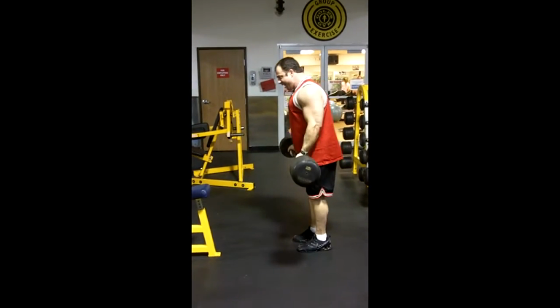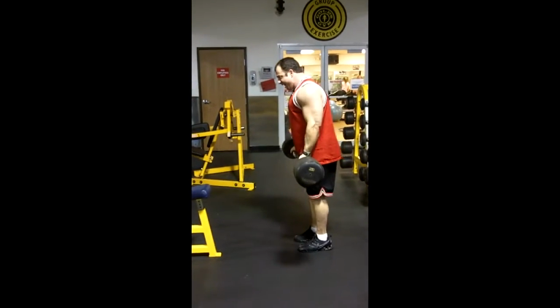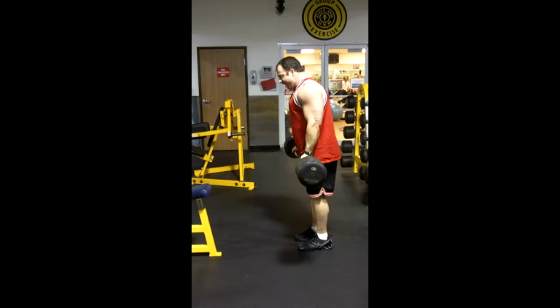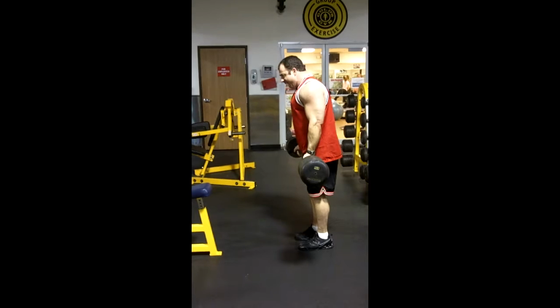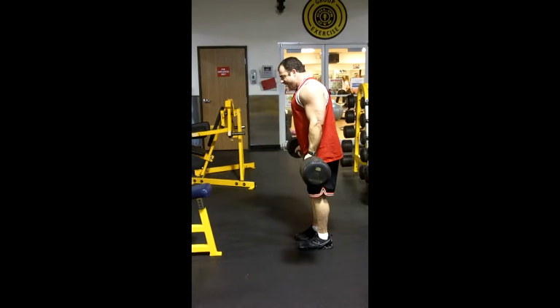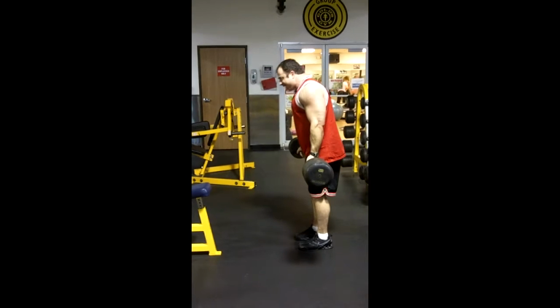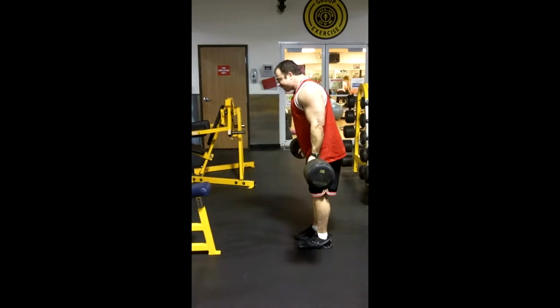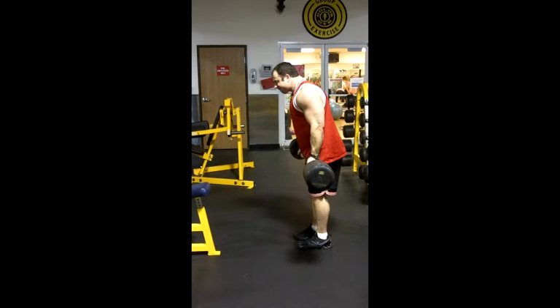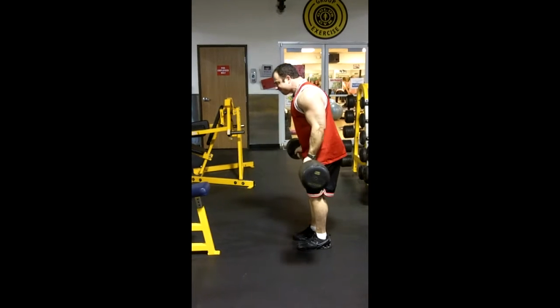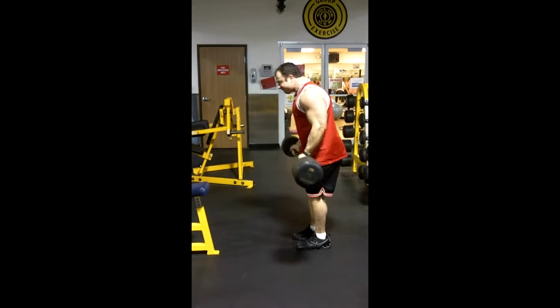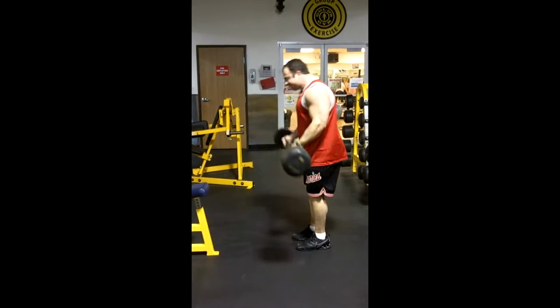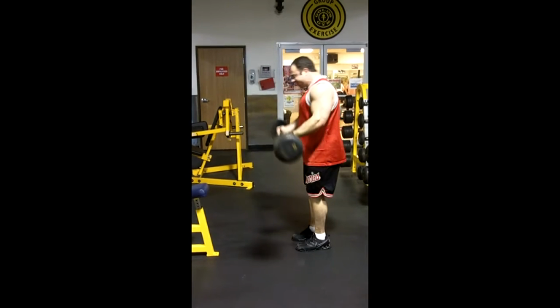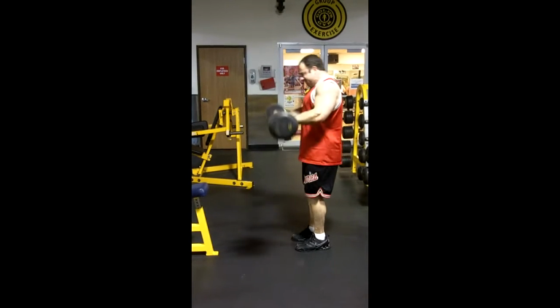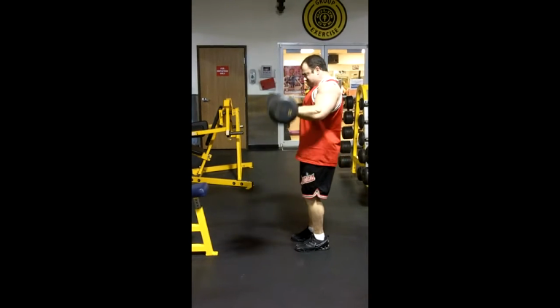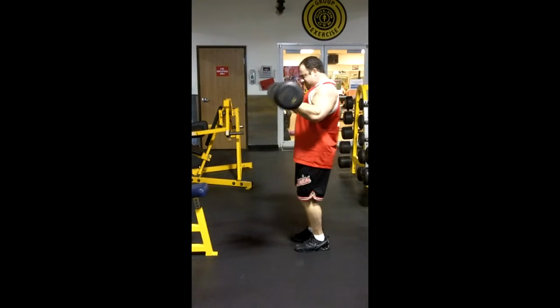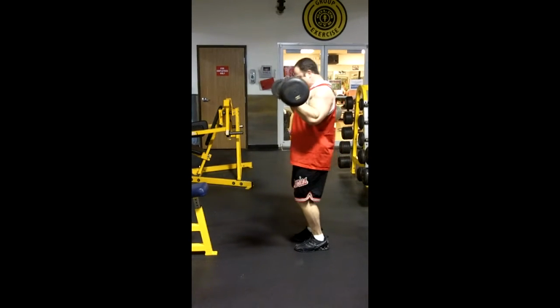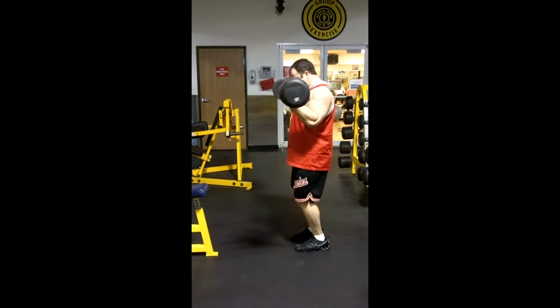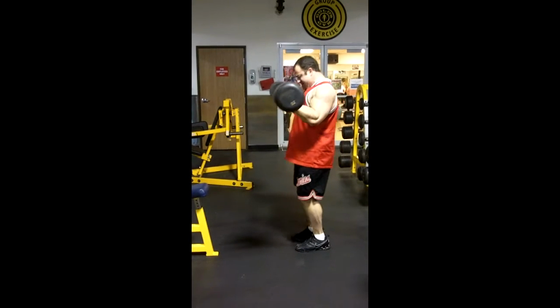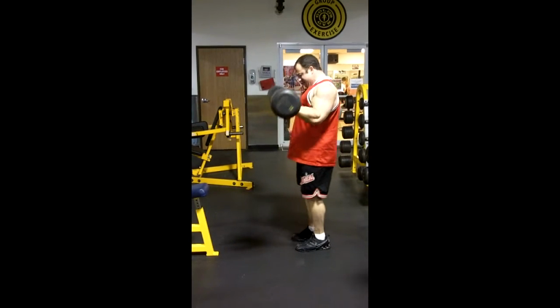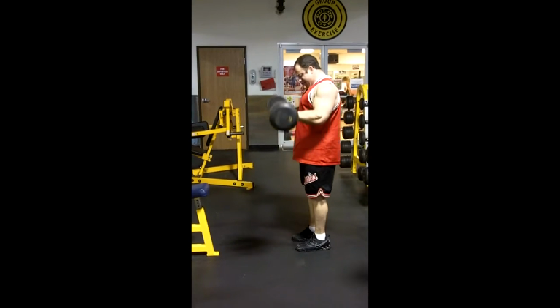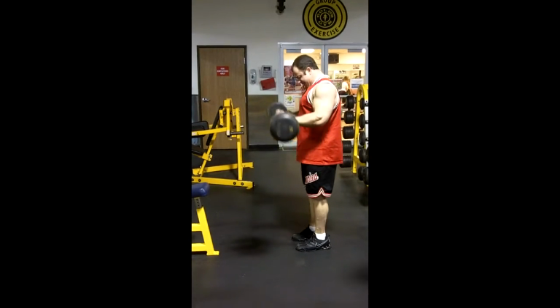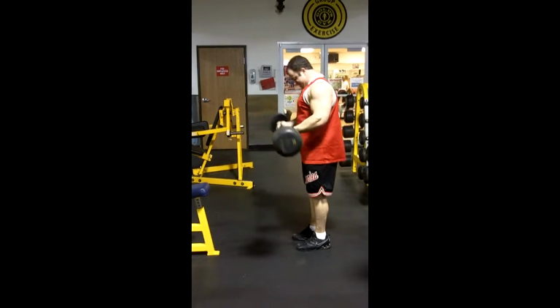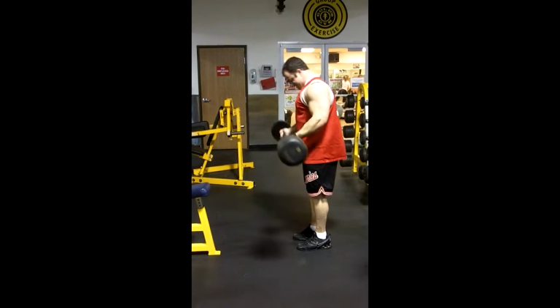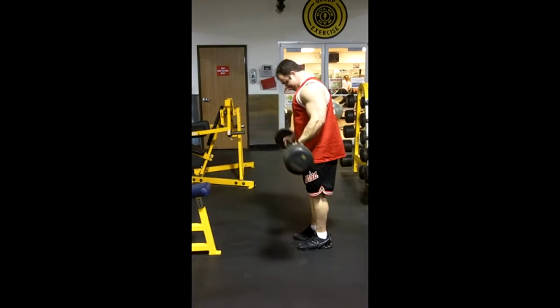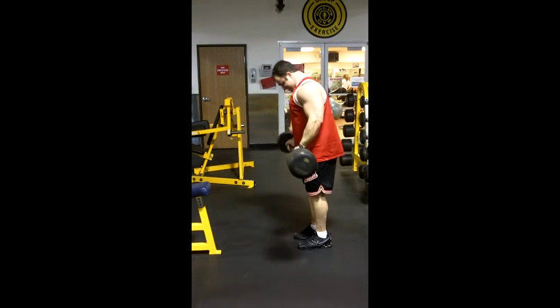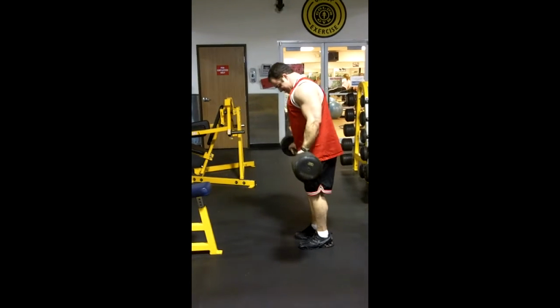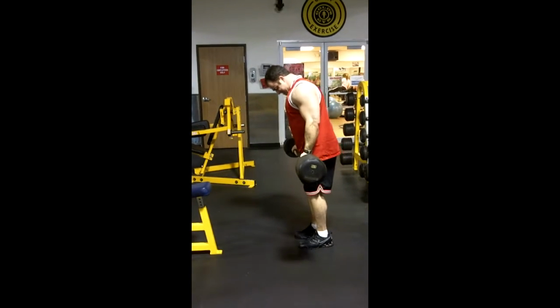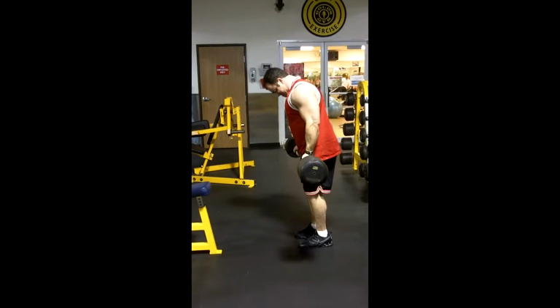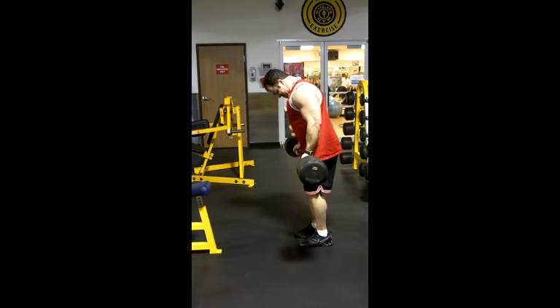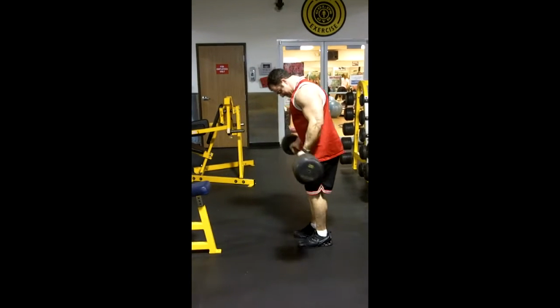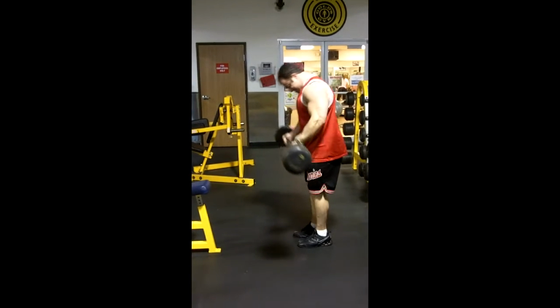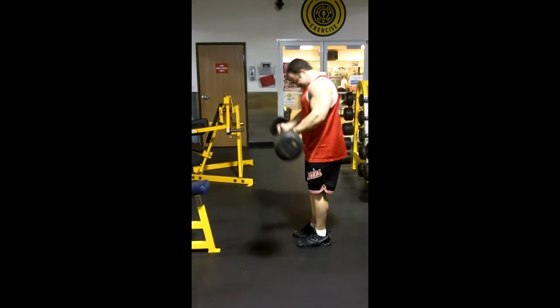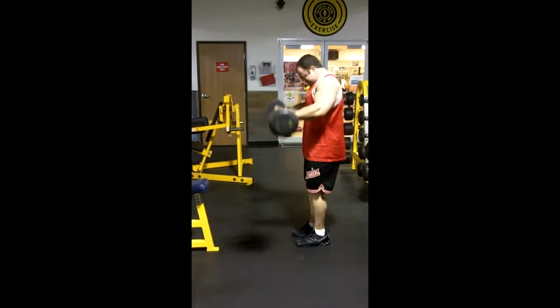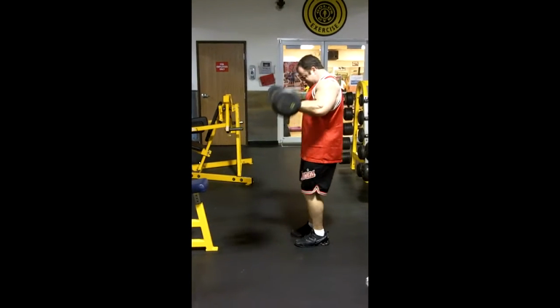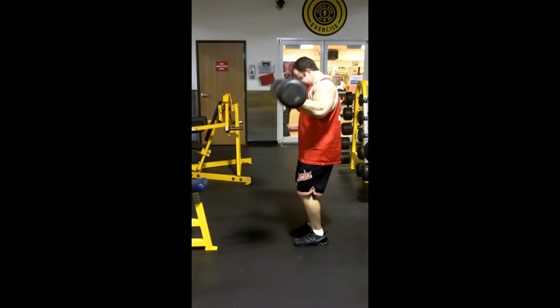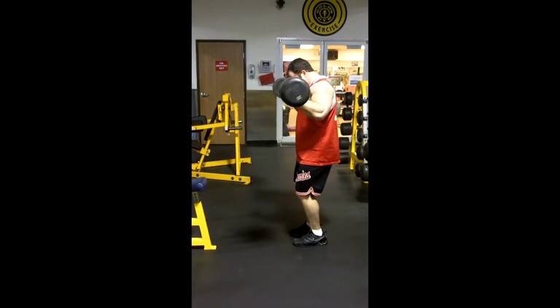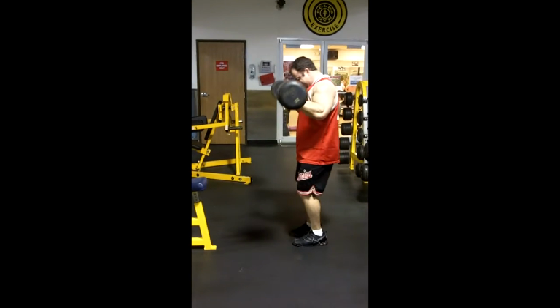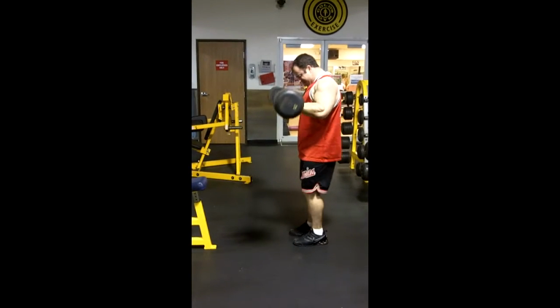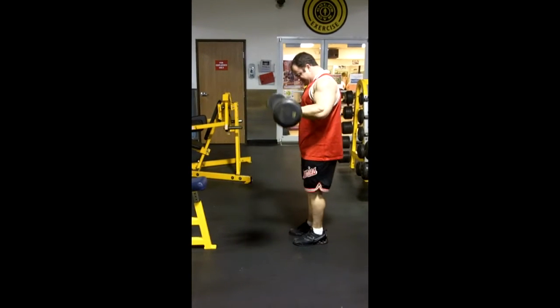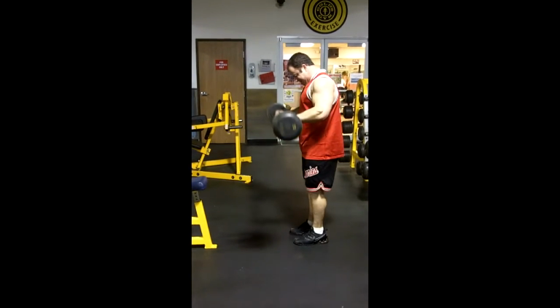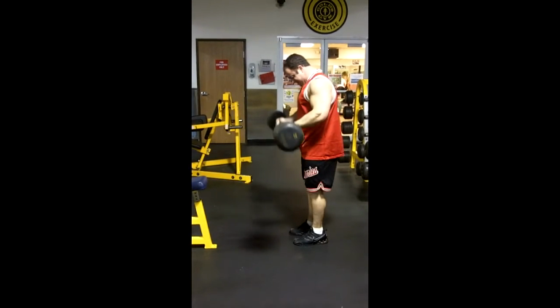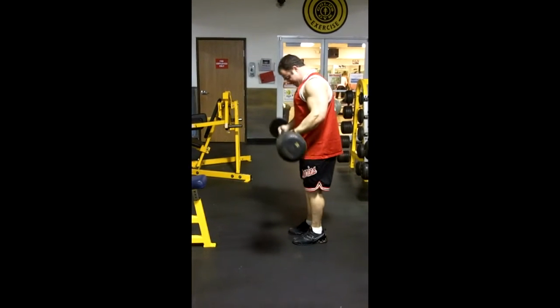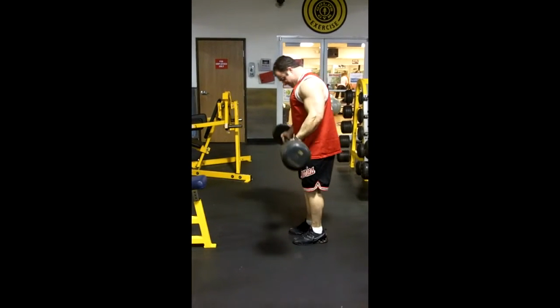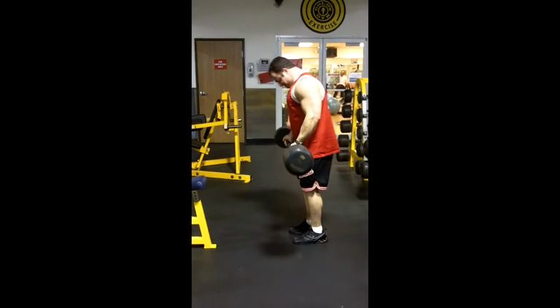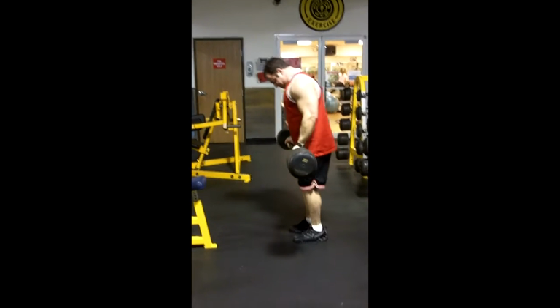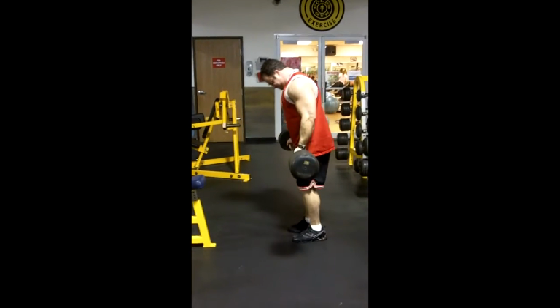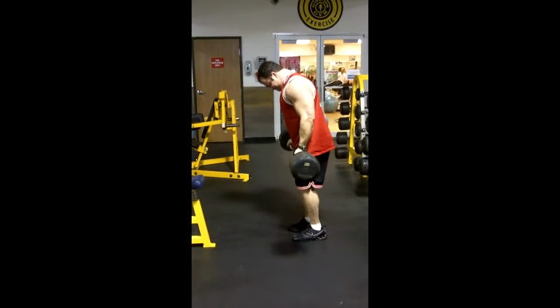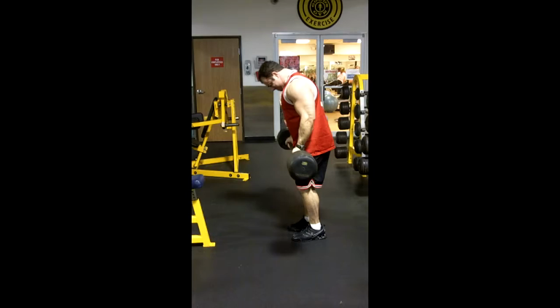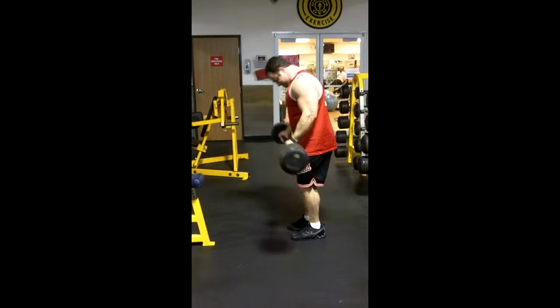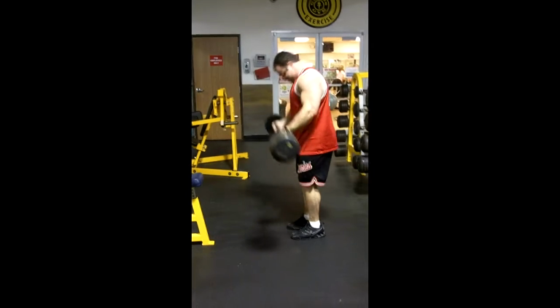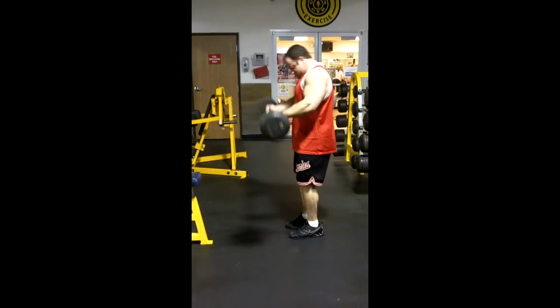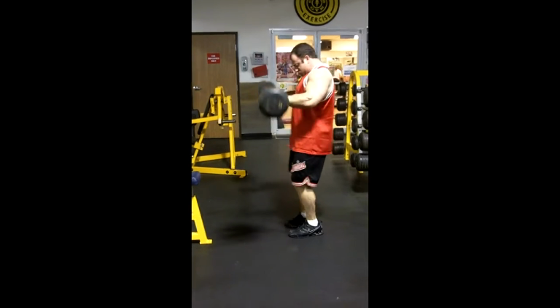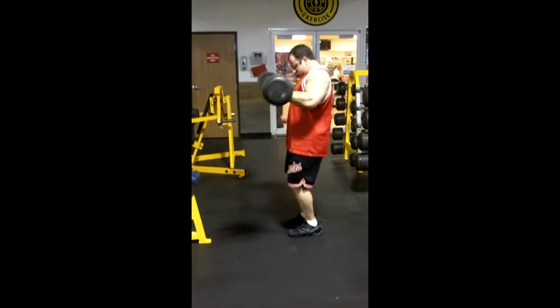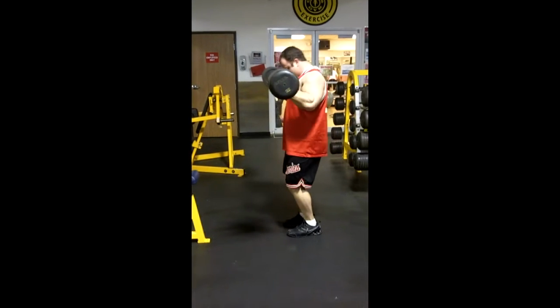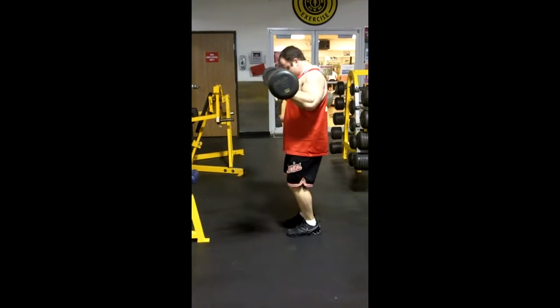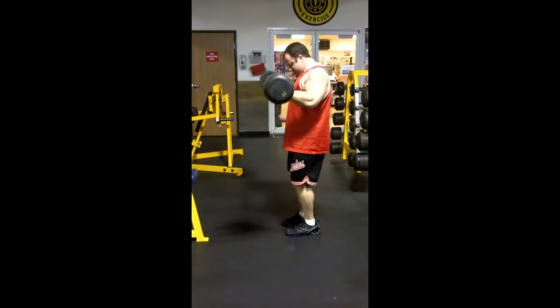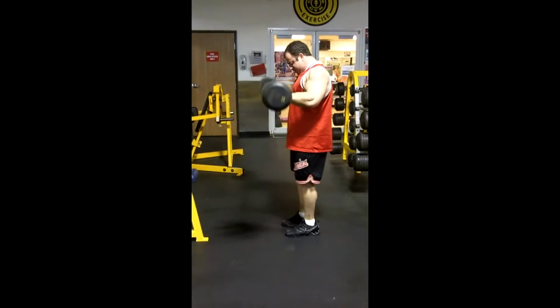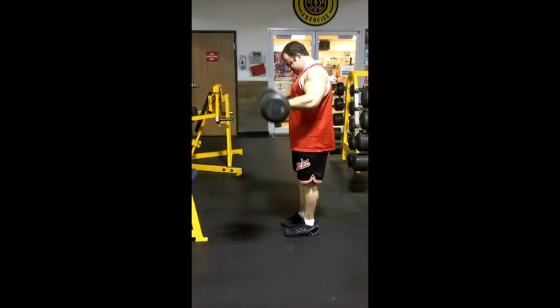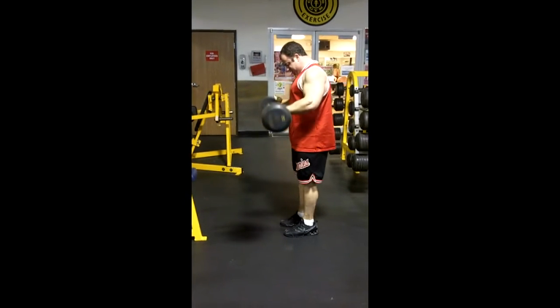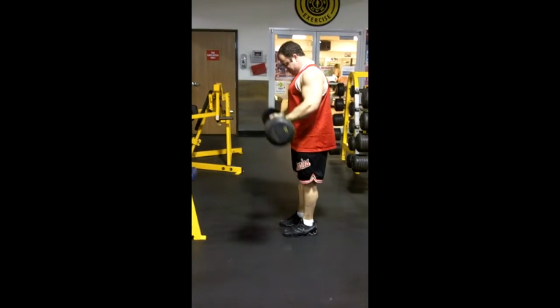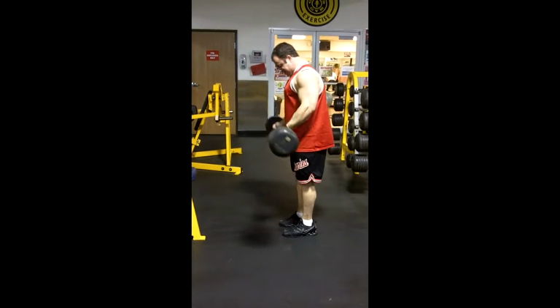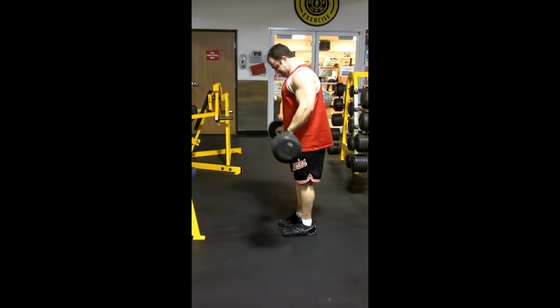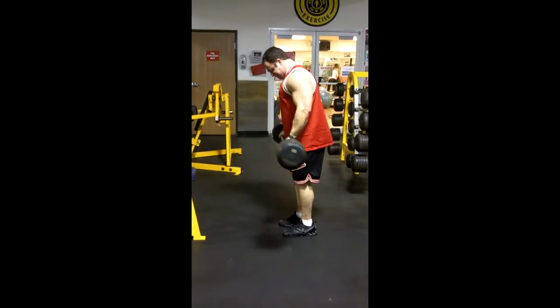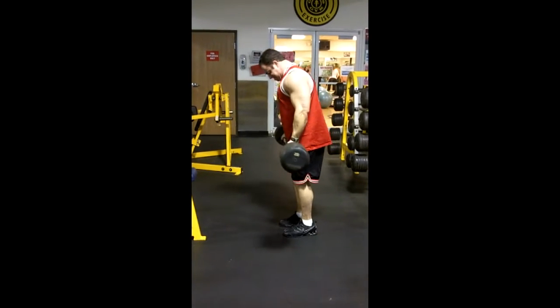With that first set, you want to make sure that you're getting a good warm up, but not too heavy, so that way you can keep that good form.